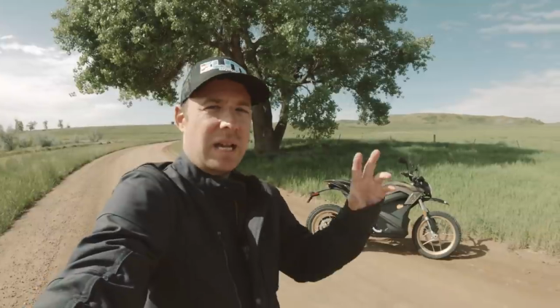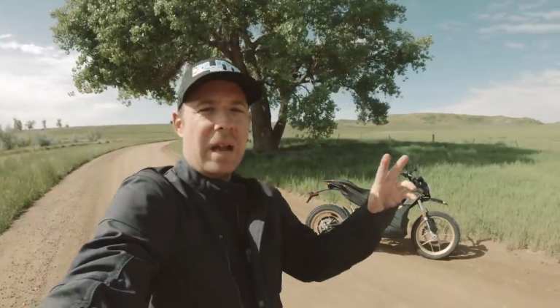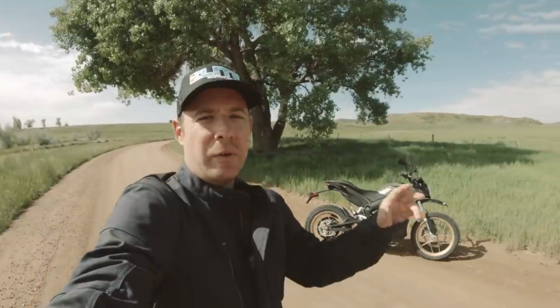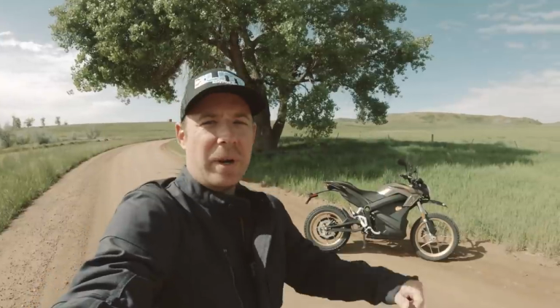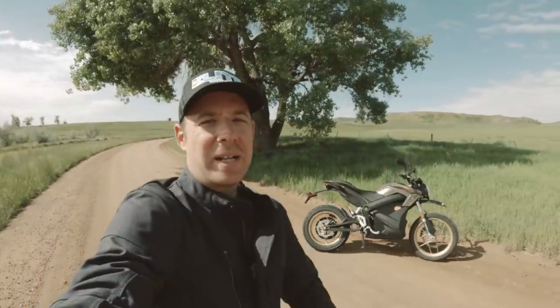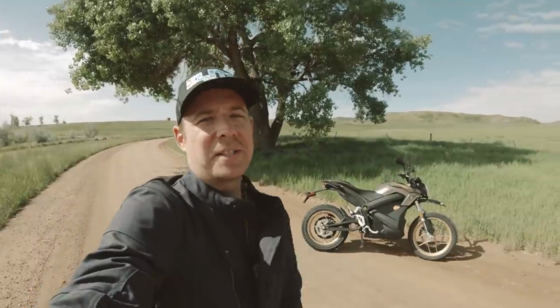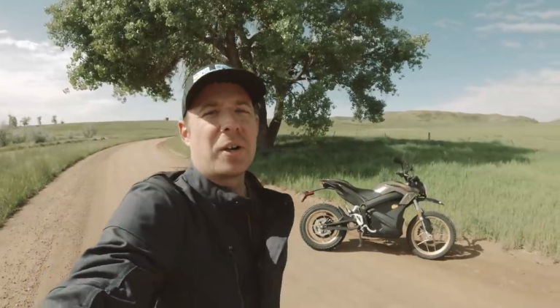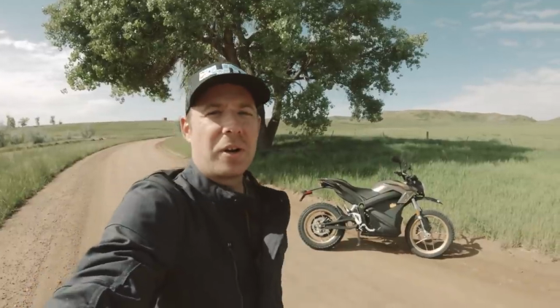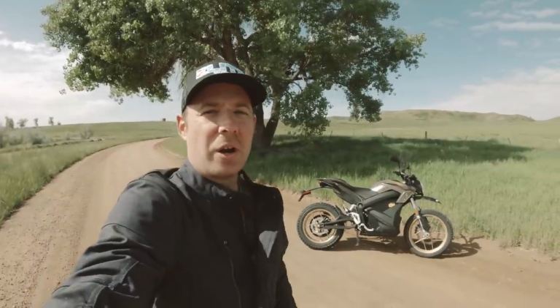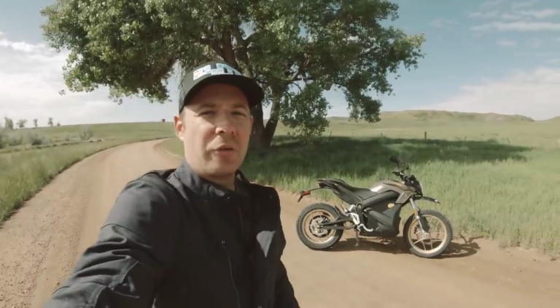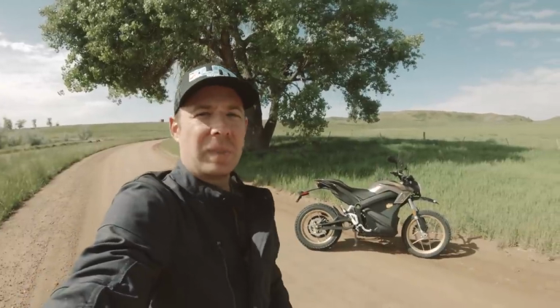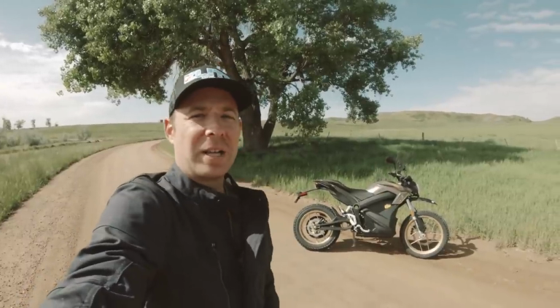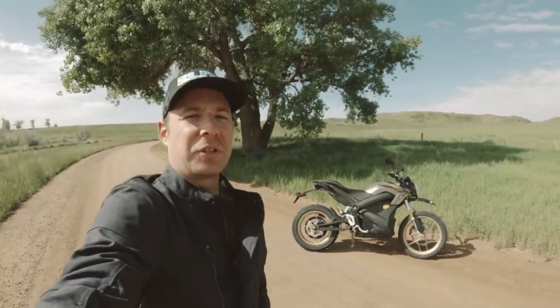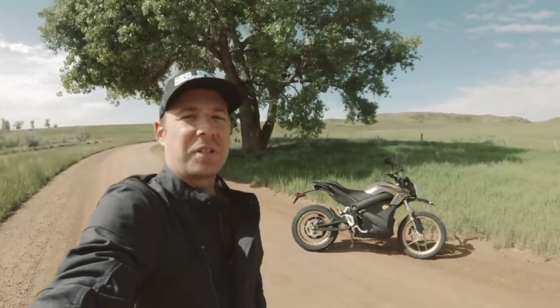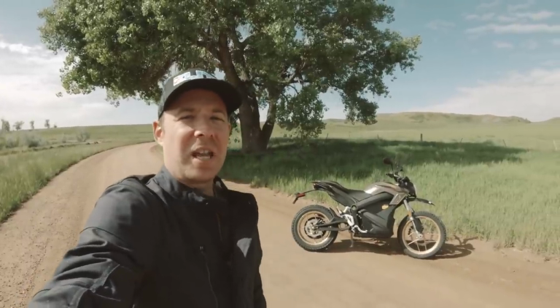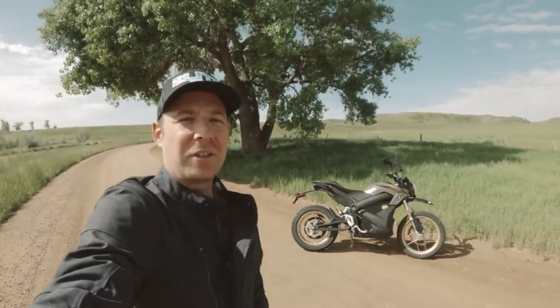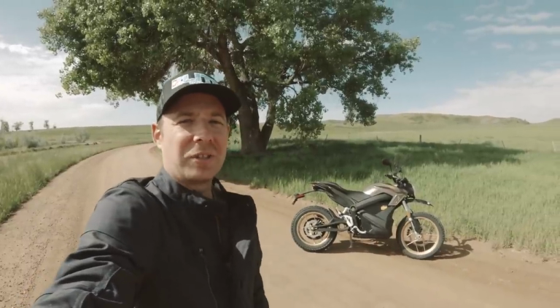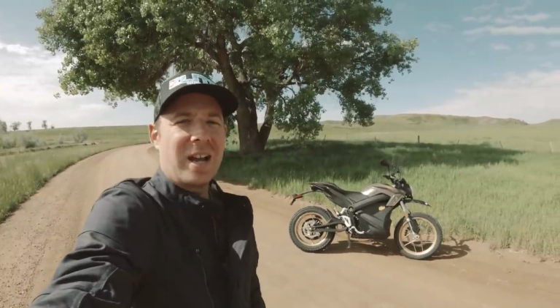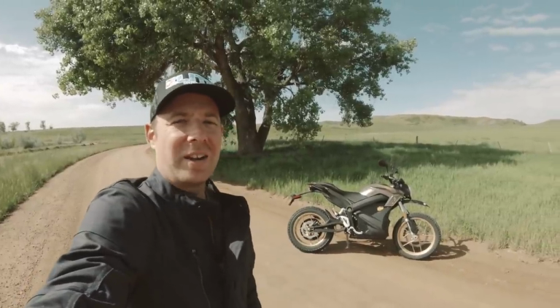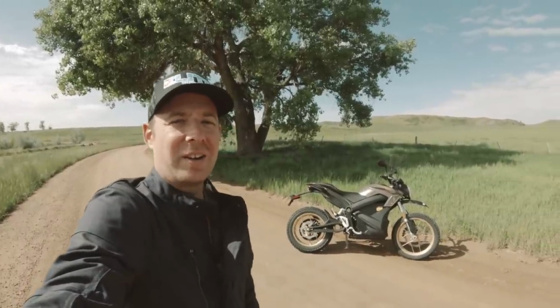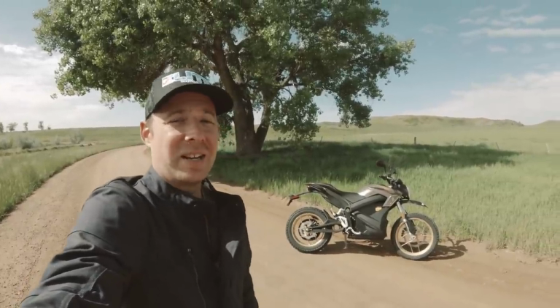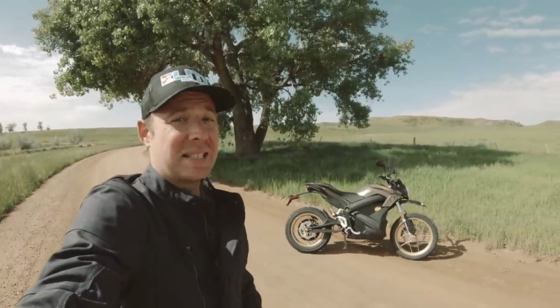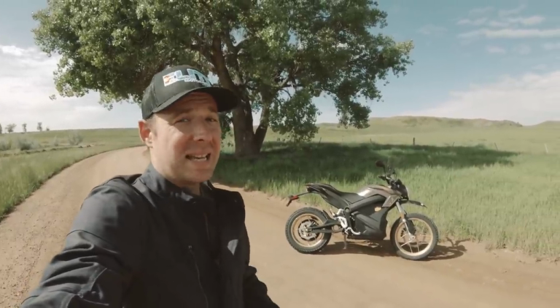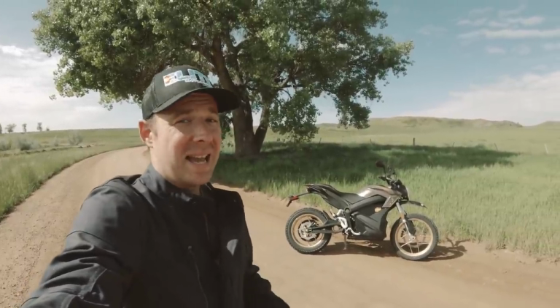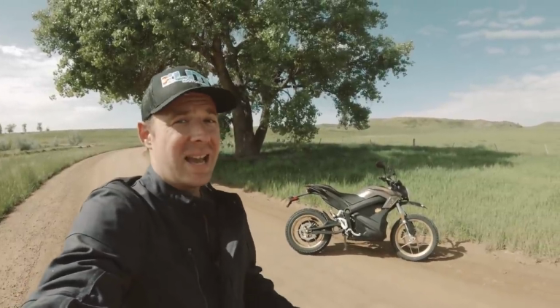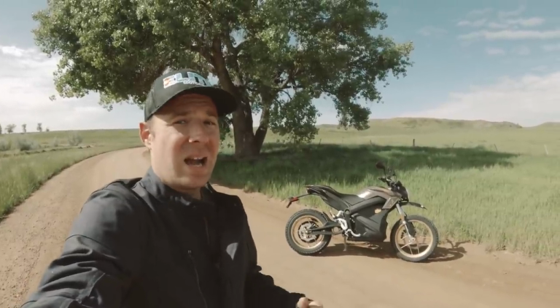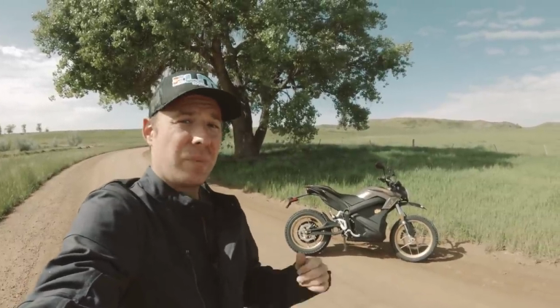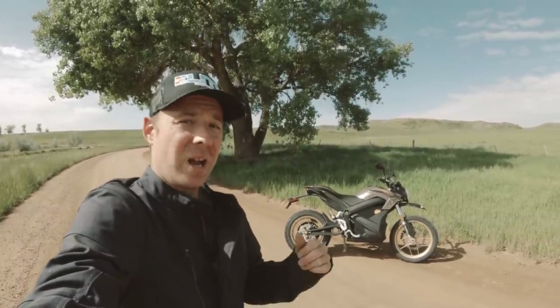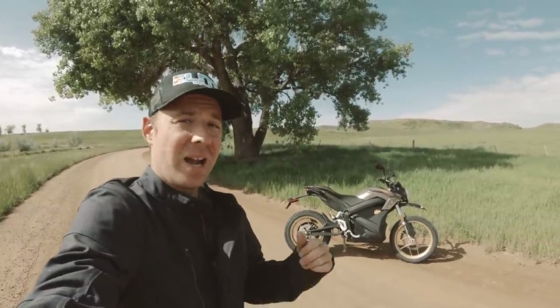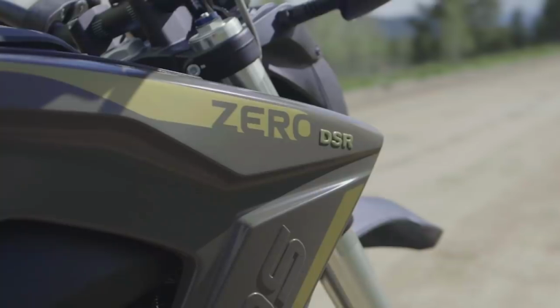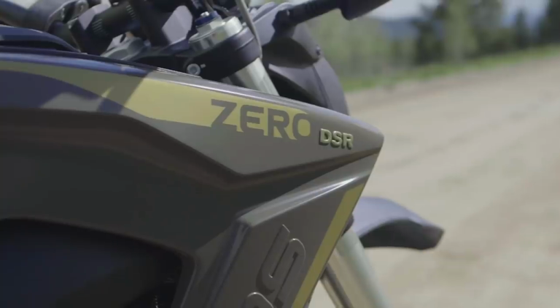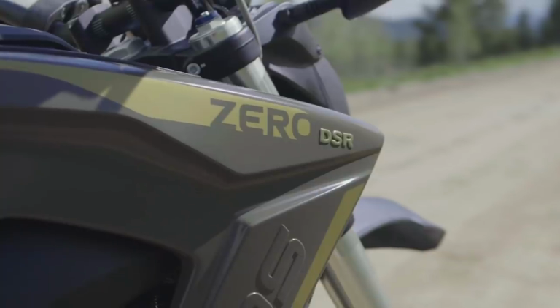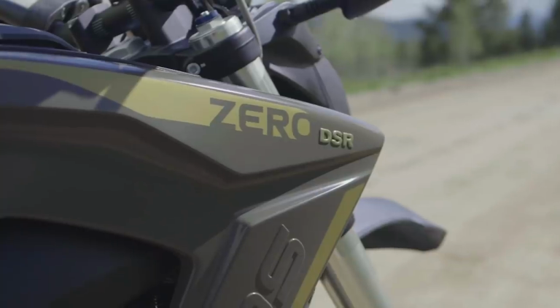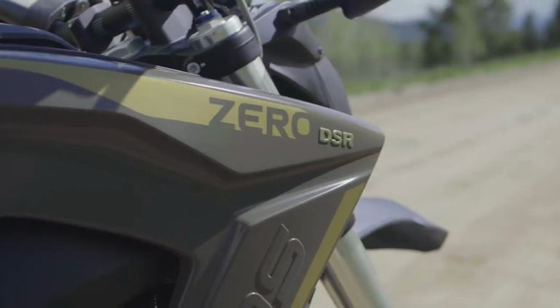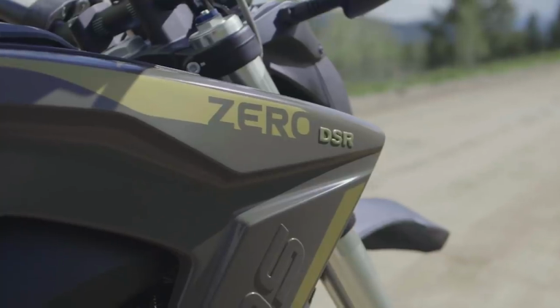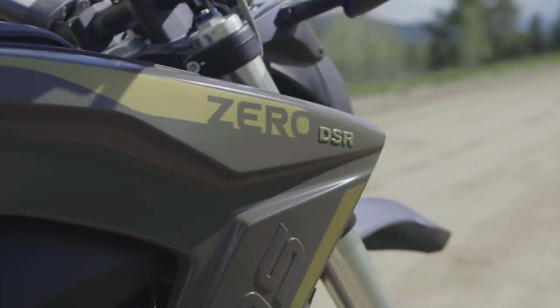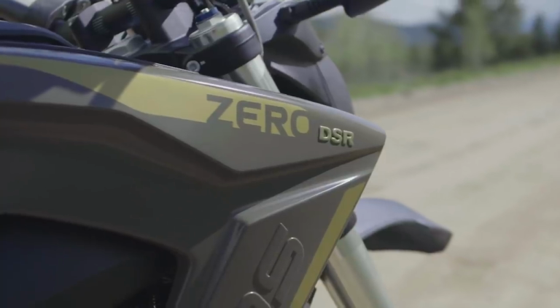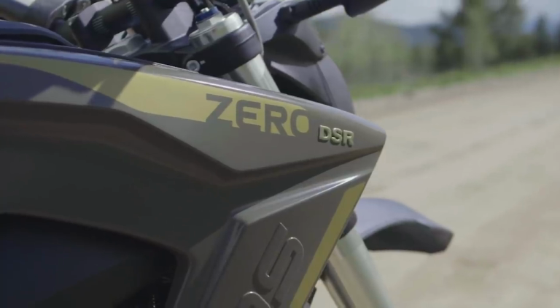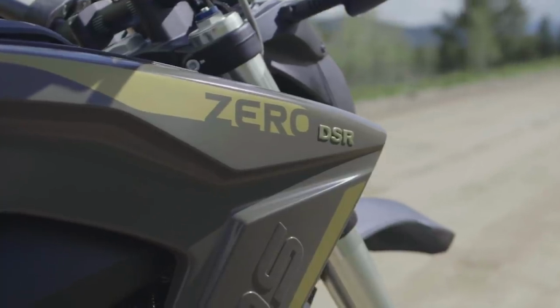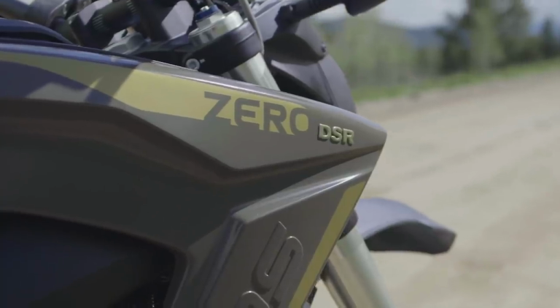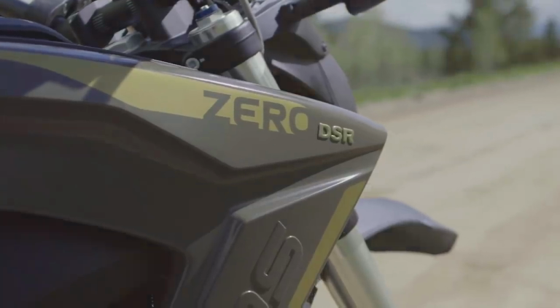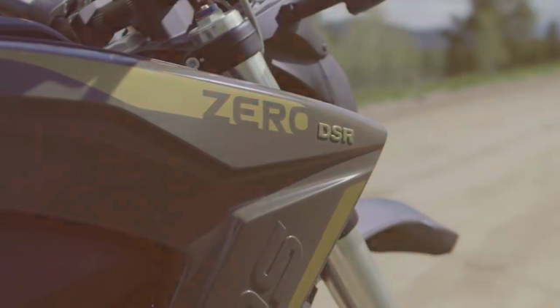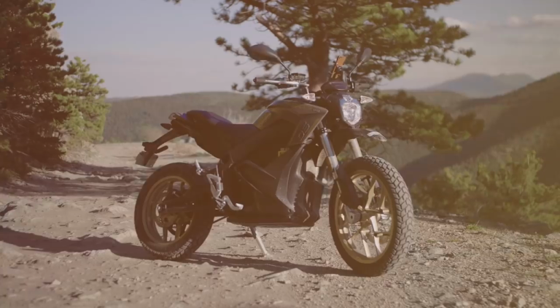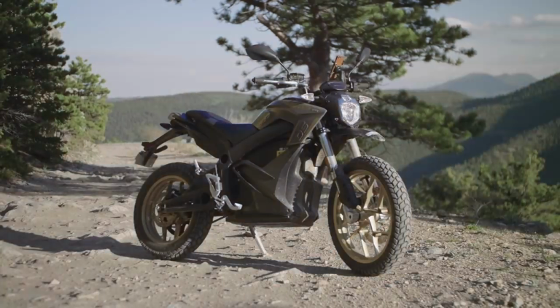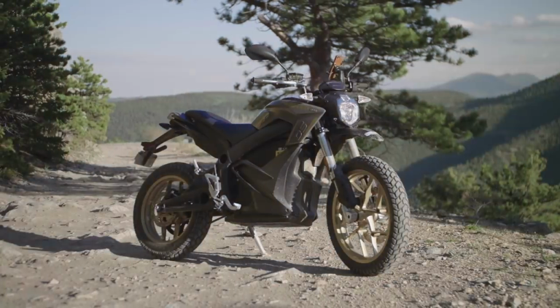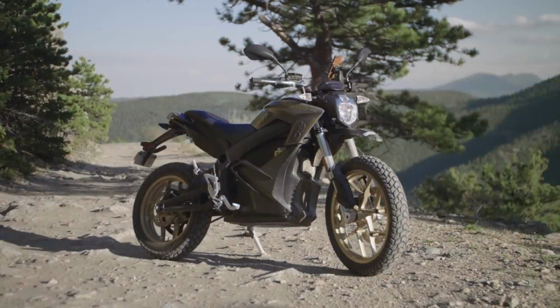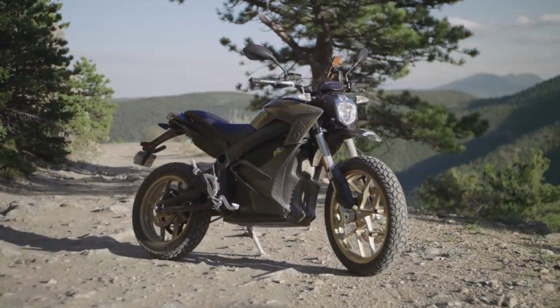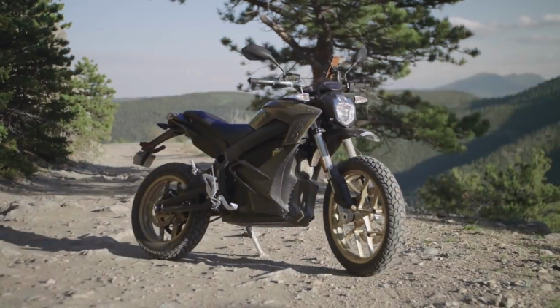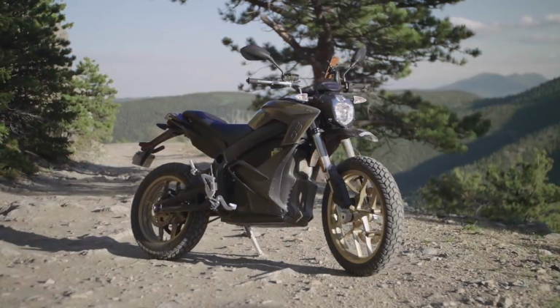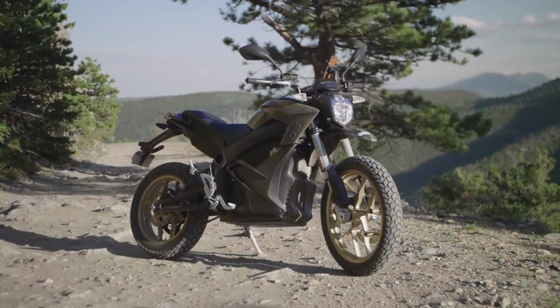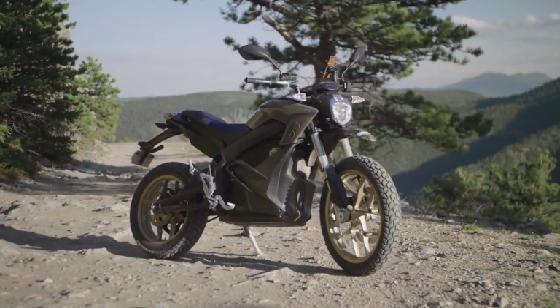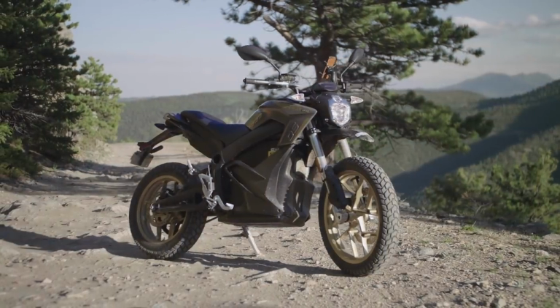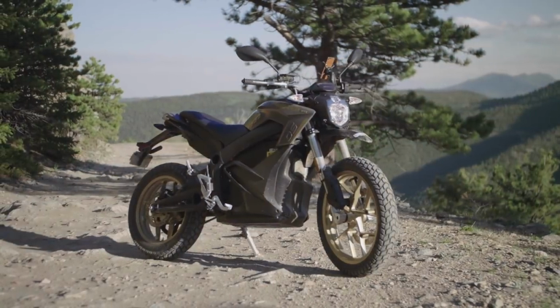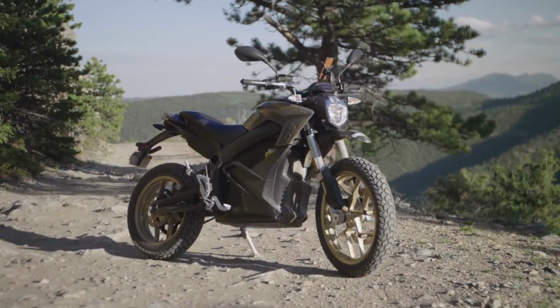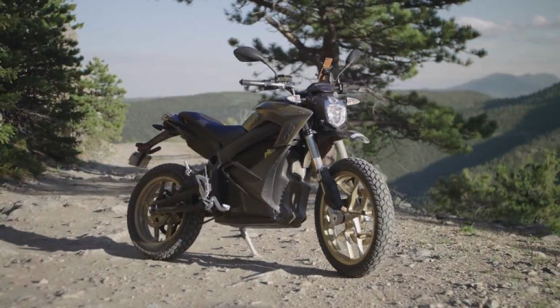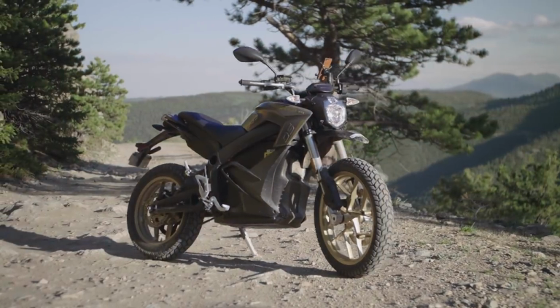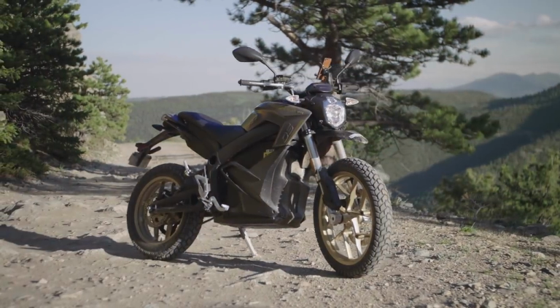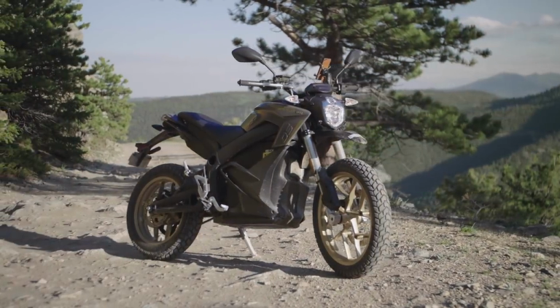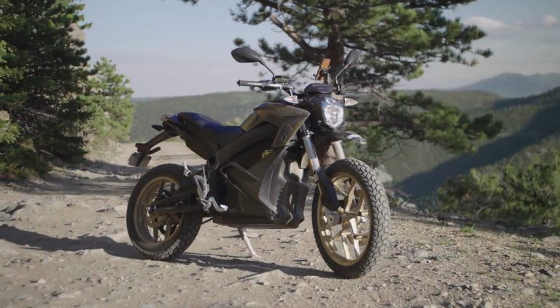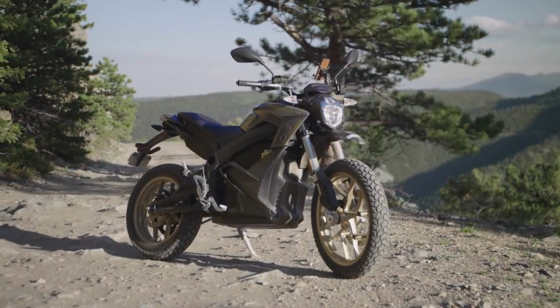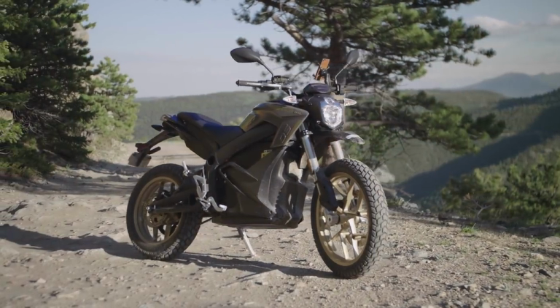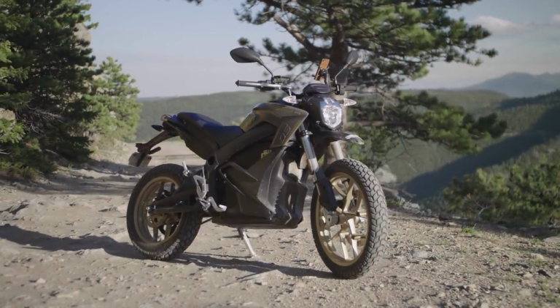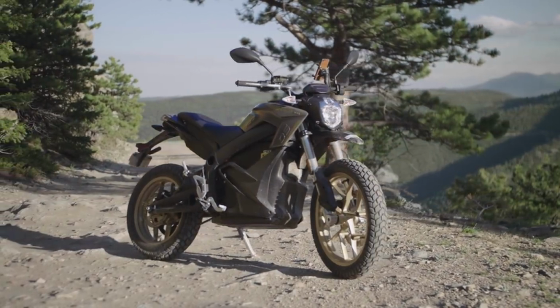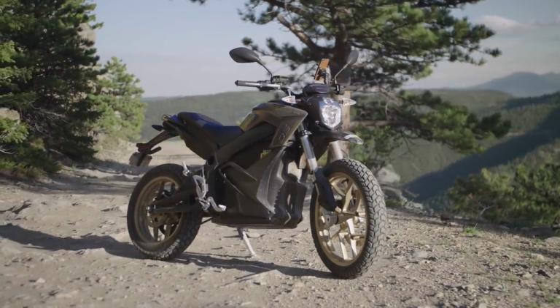Hey everybody, Tucker here from Electric Cycle Rider, and today I'm riding the Zero DSR, which is a big, bad, electric dual sport.